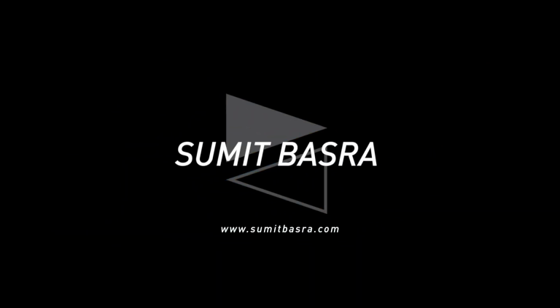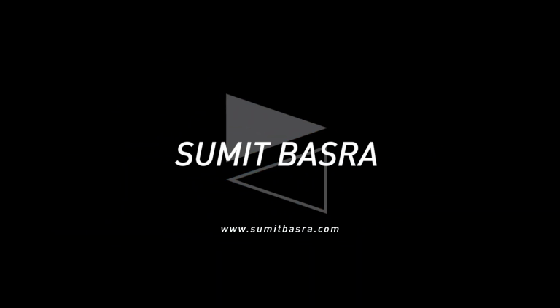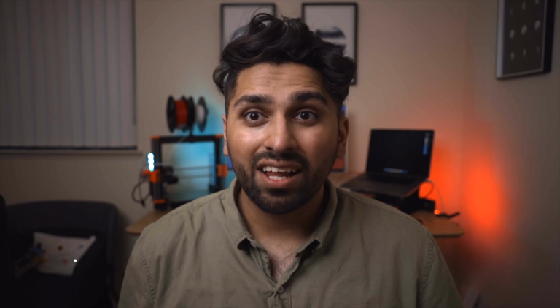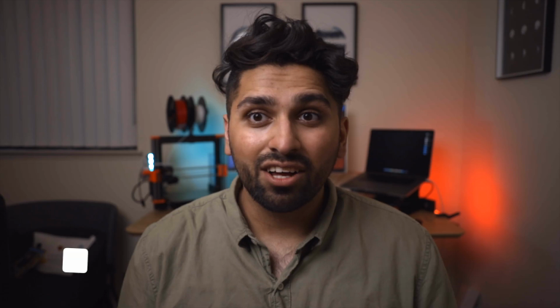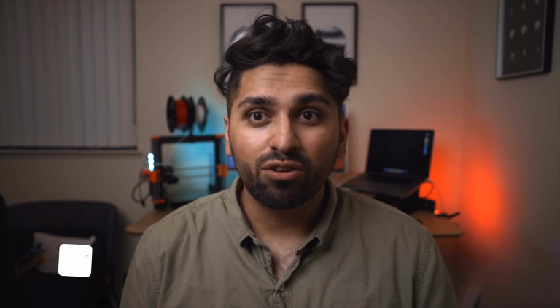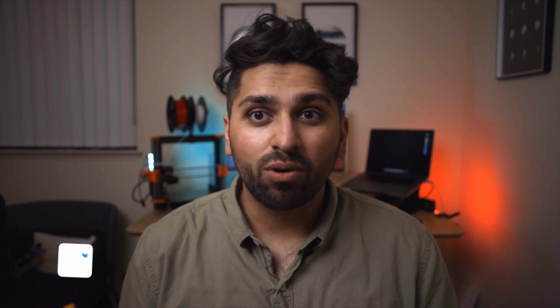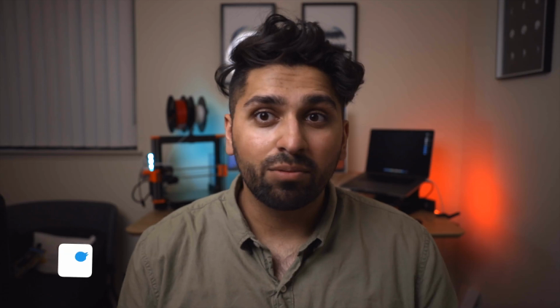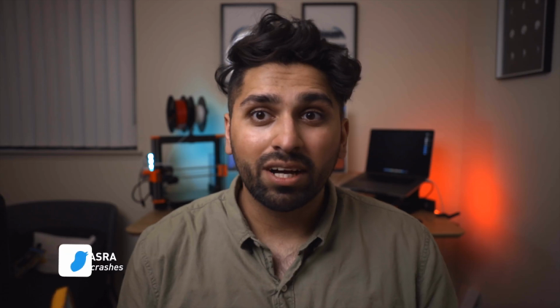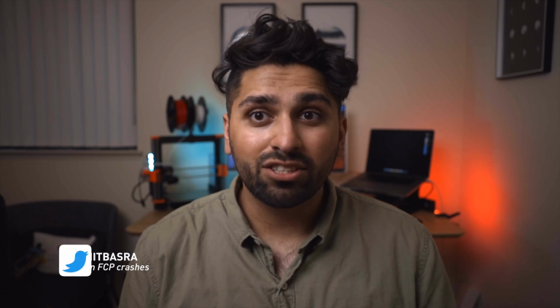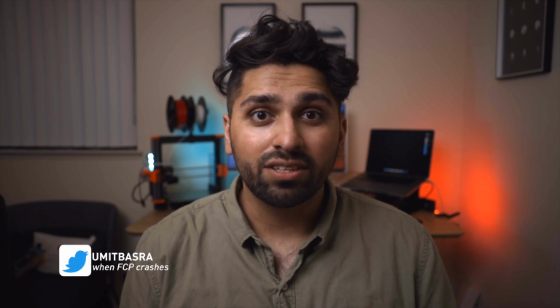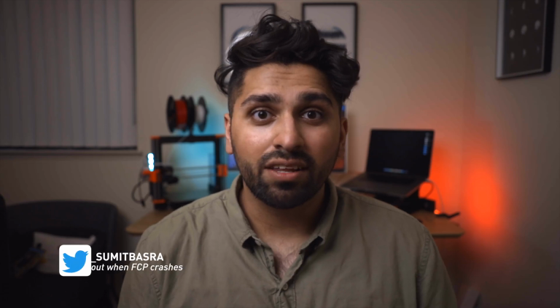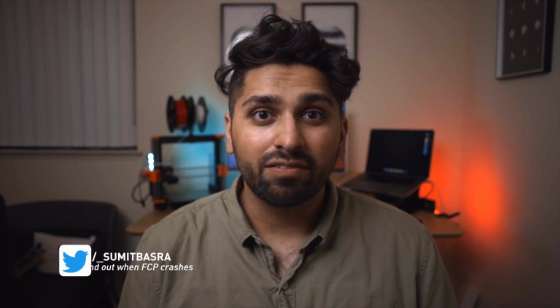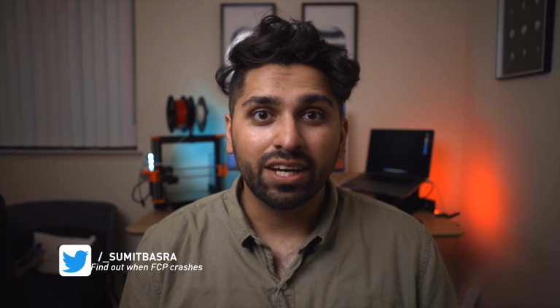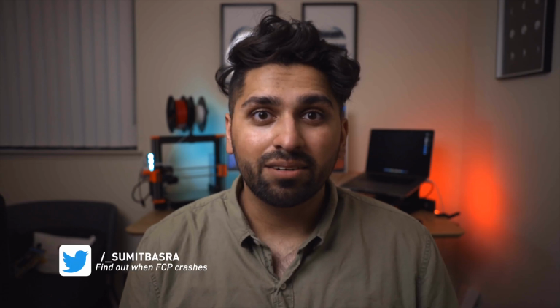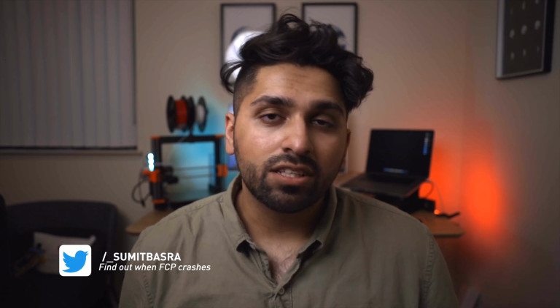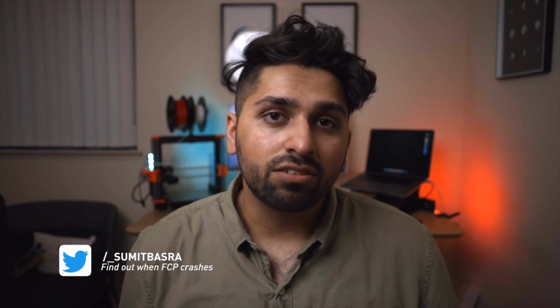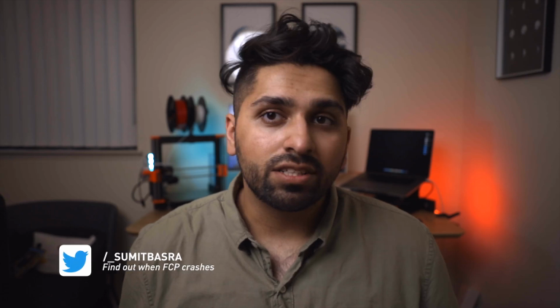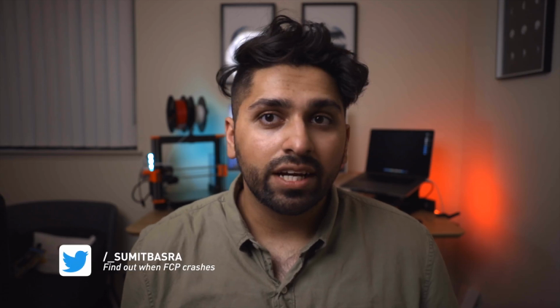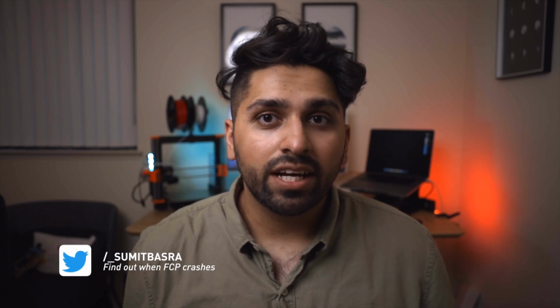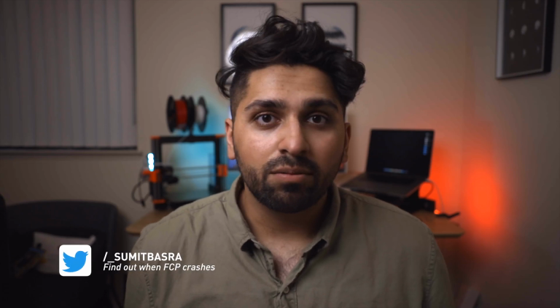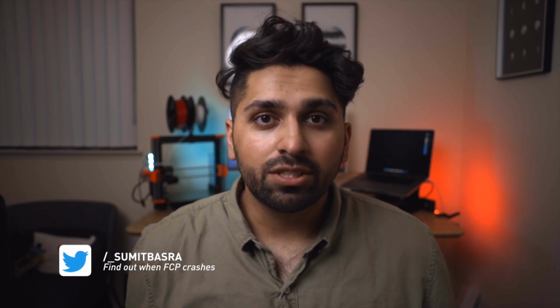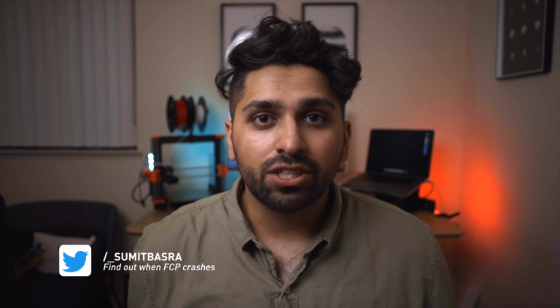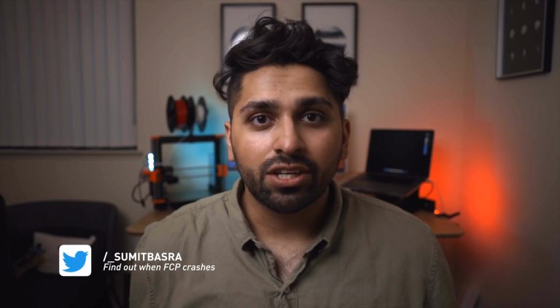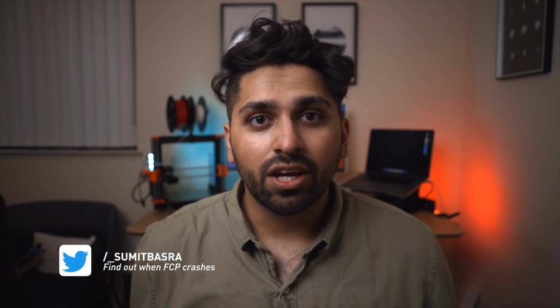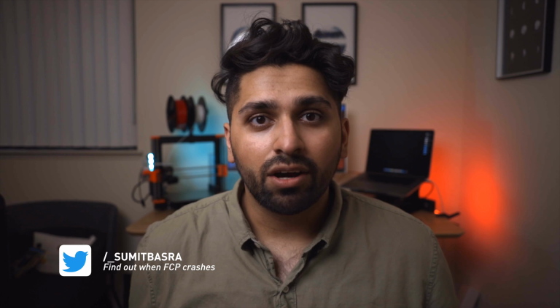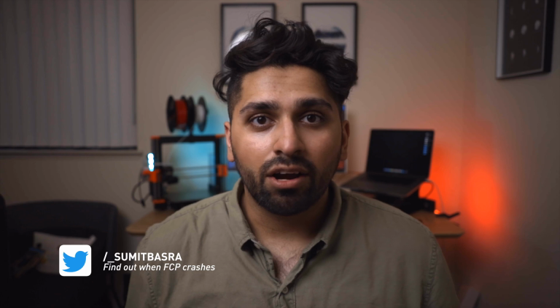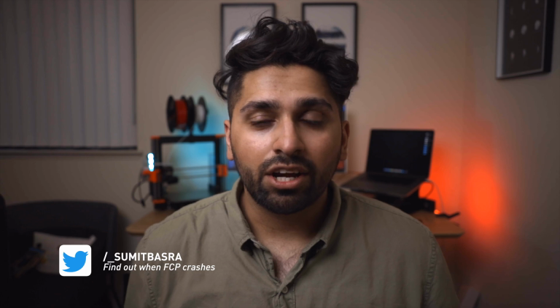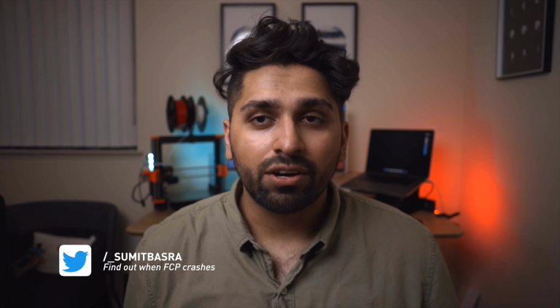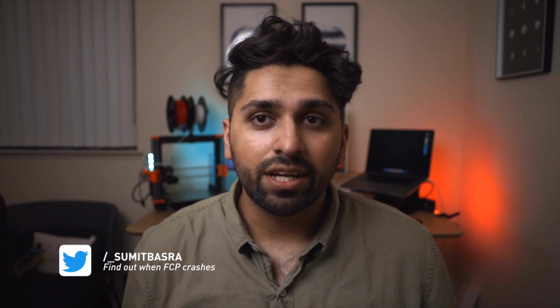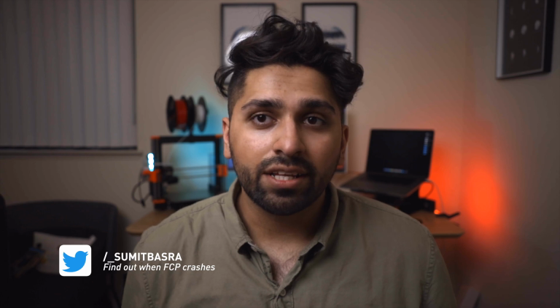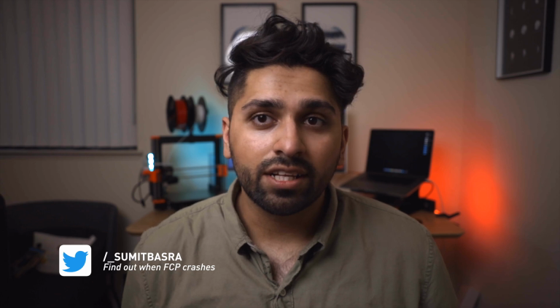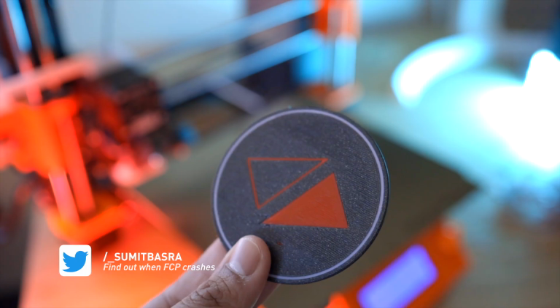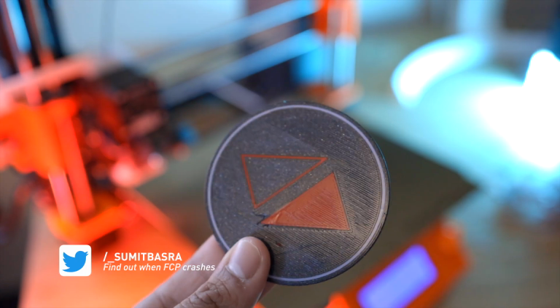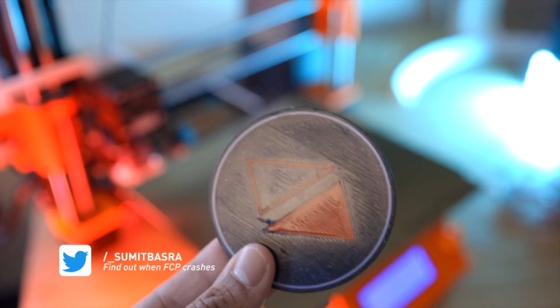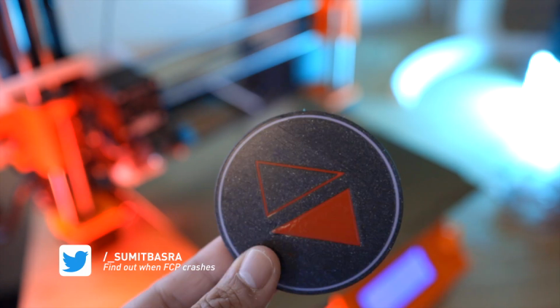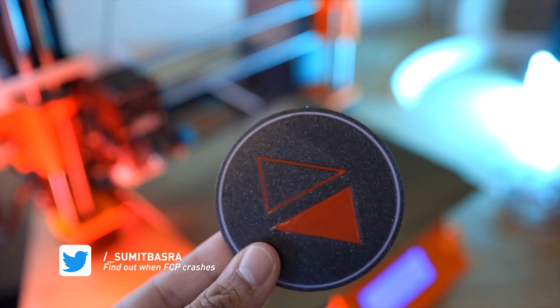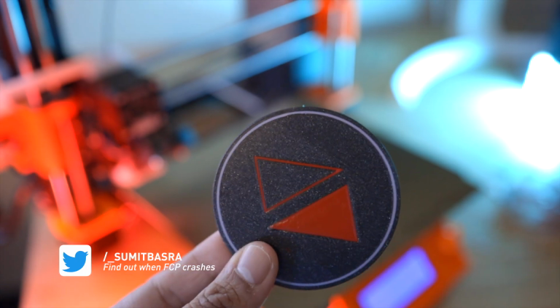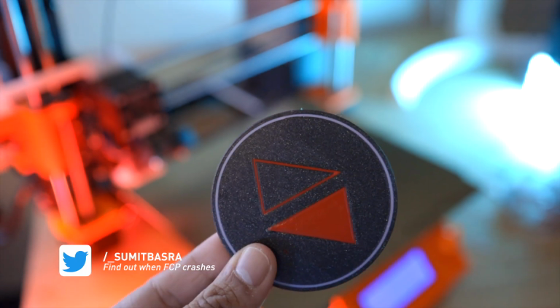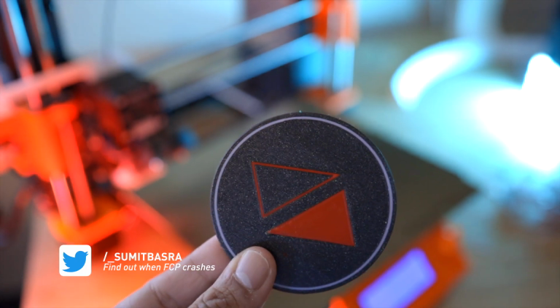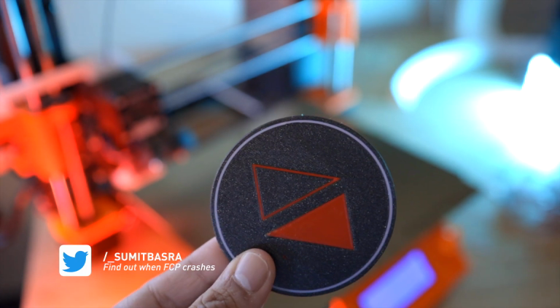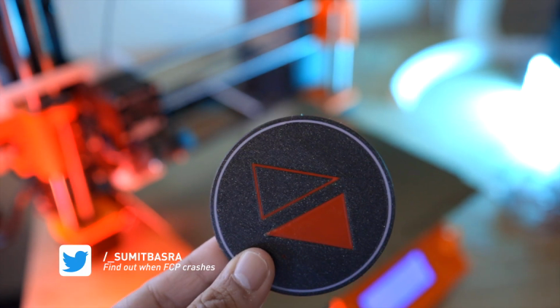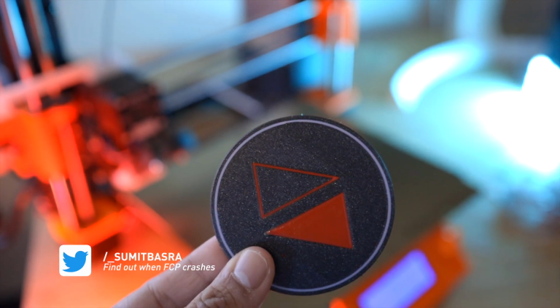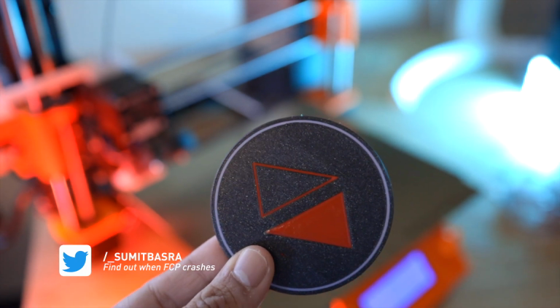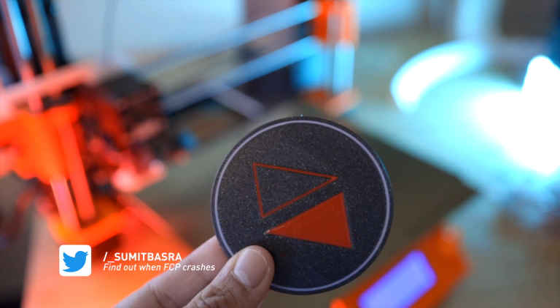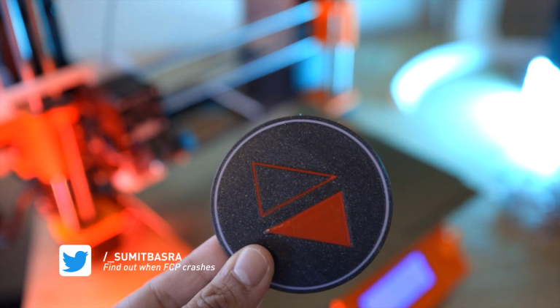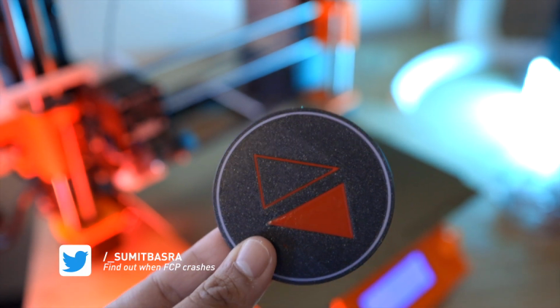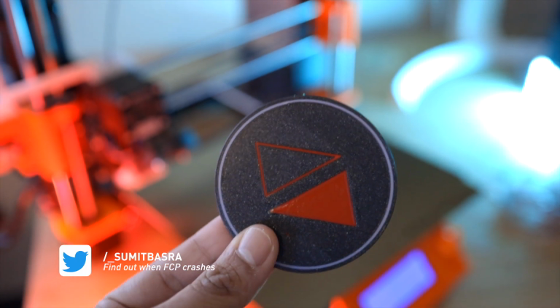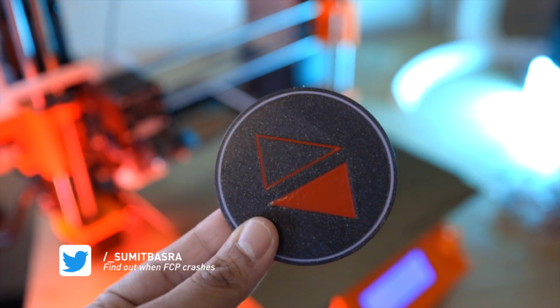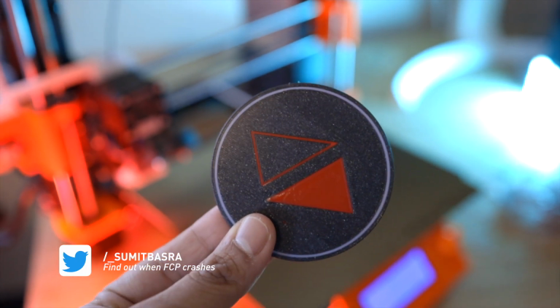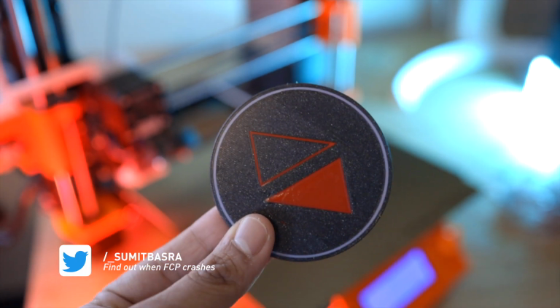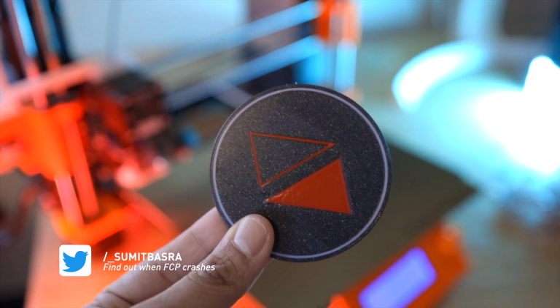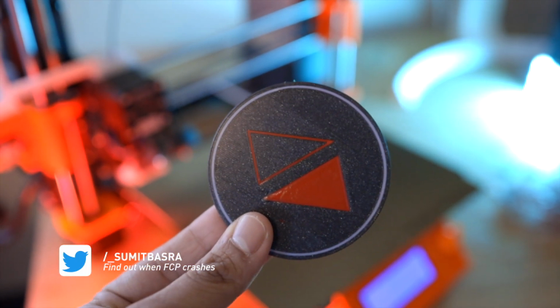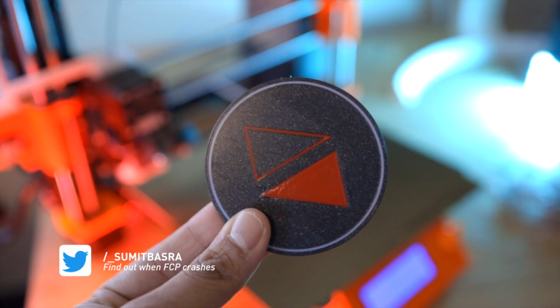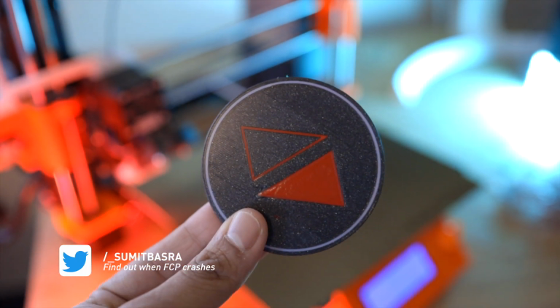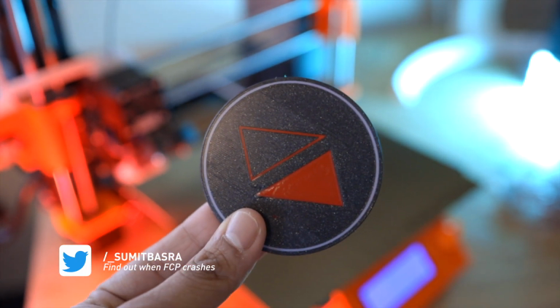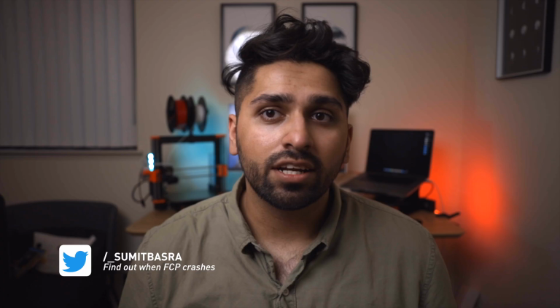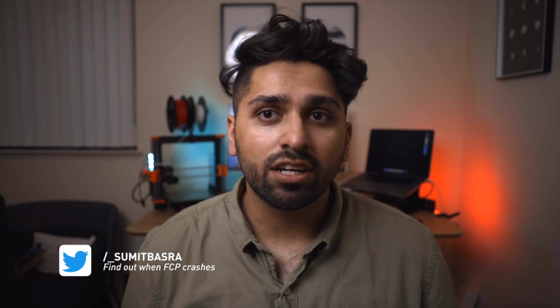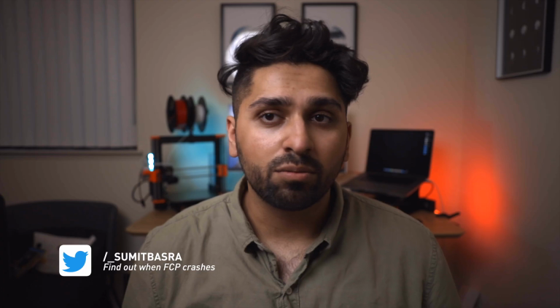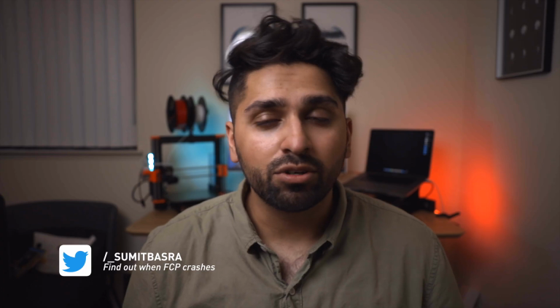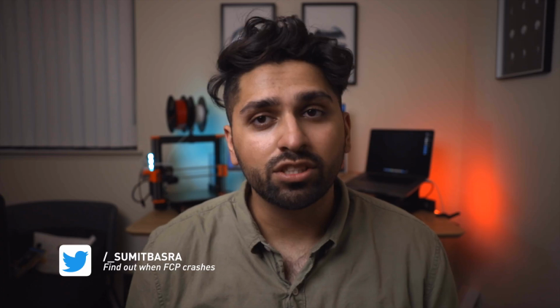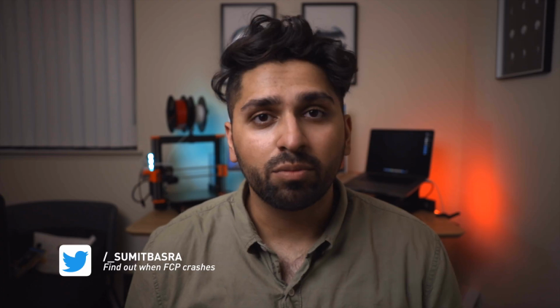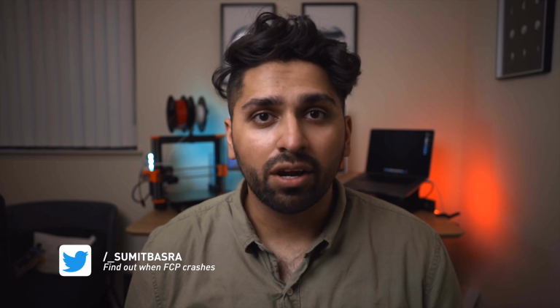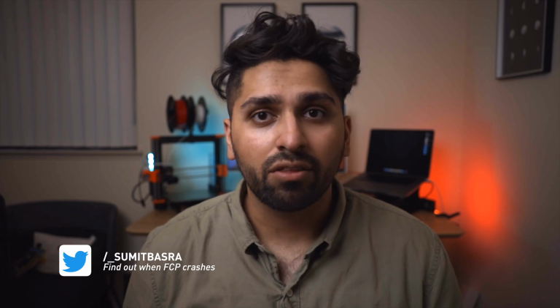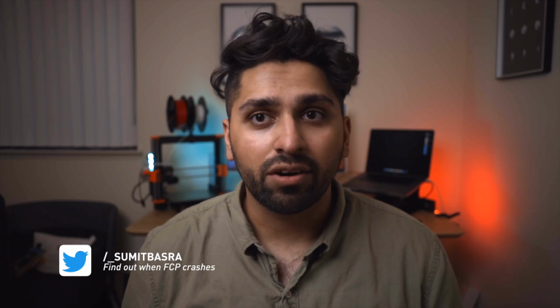Hello, welcome back to another video. Today I'll be showing you how I created this multi-material effect using just the stock hotend on the Prusa MK3.